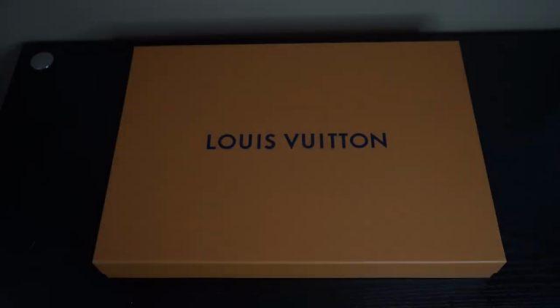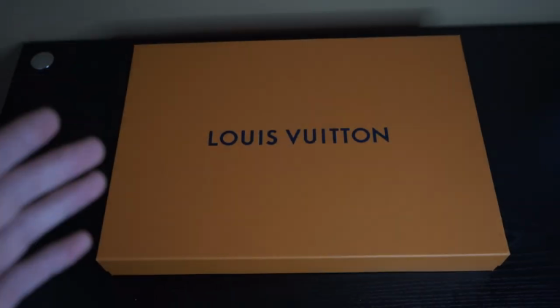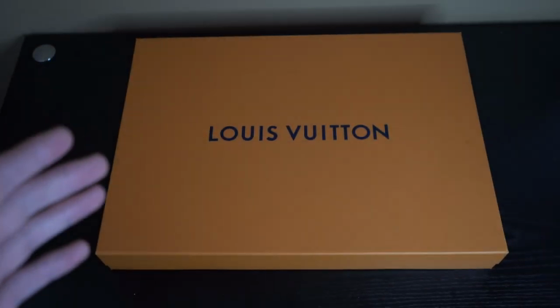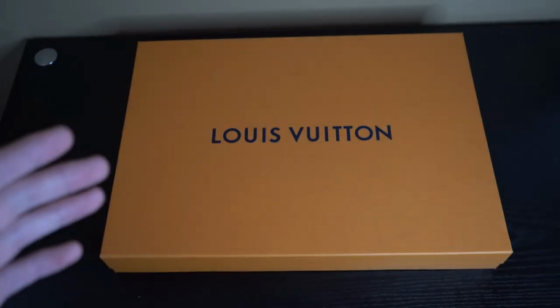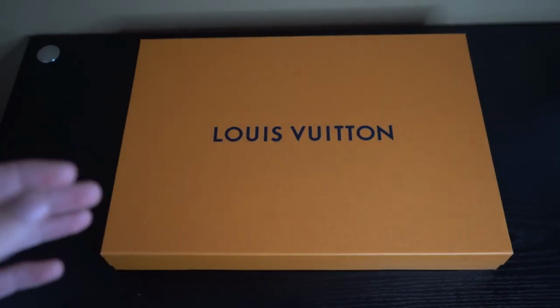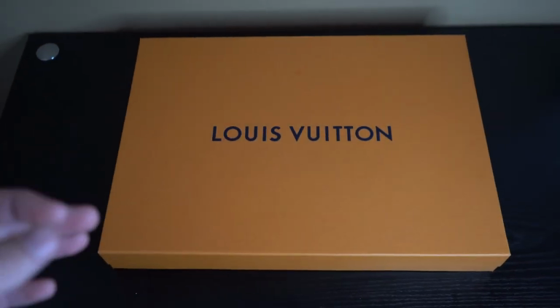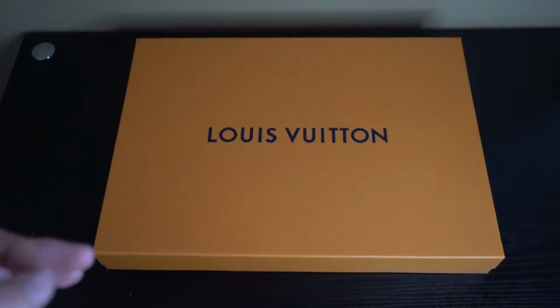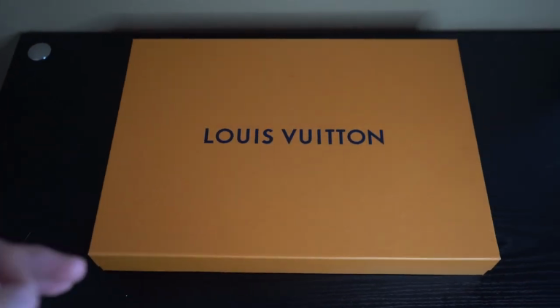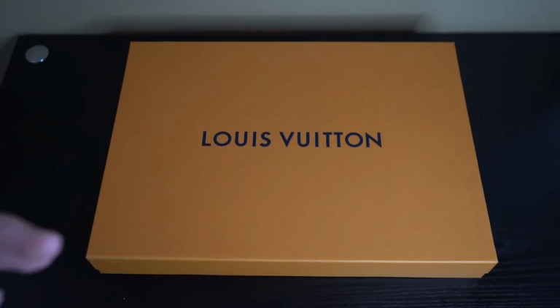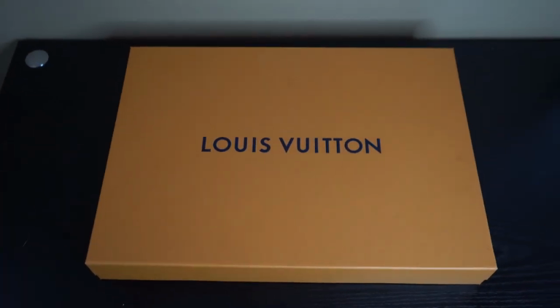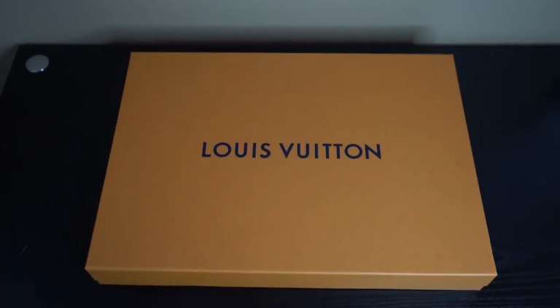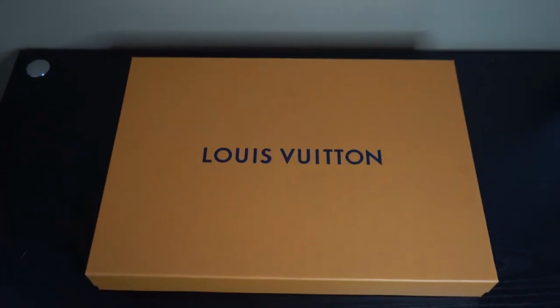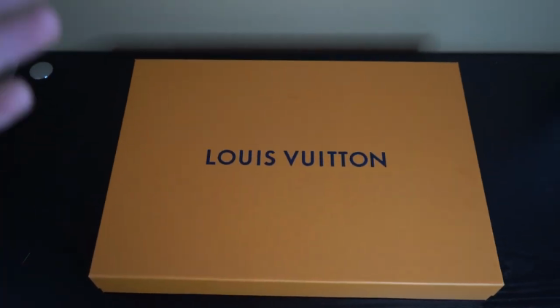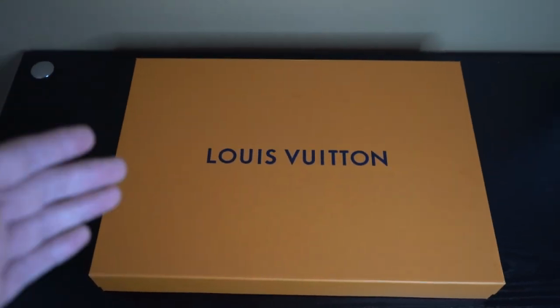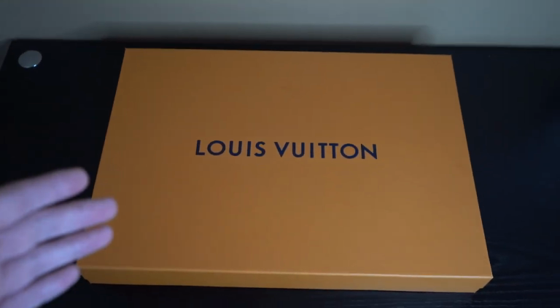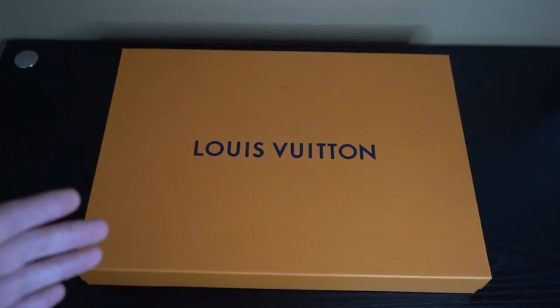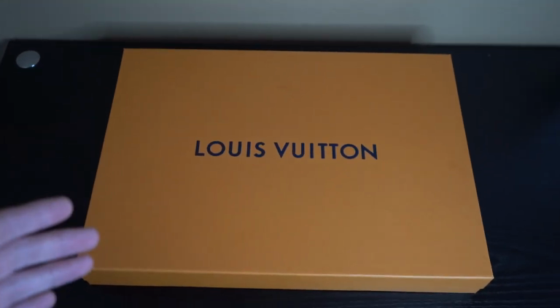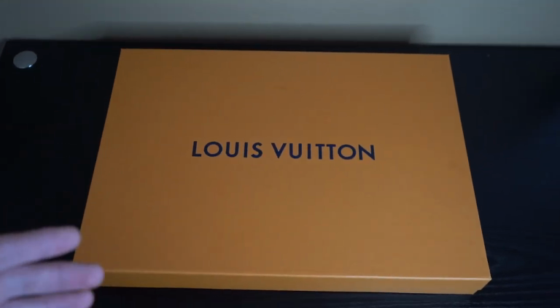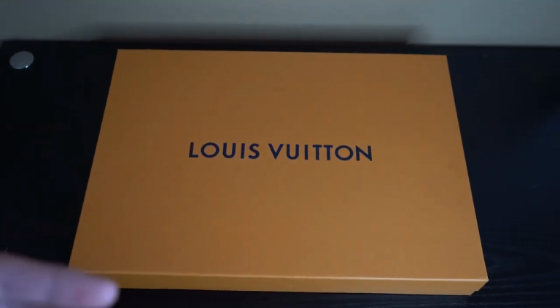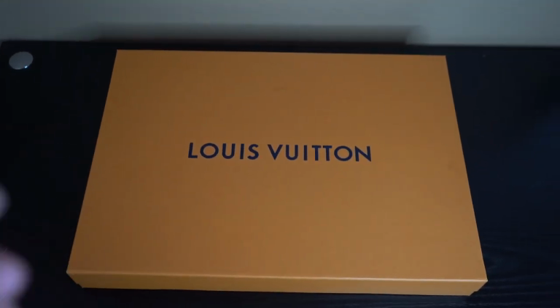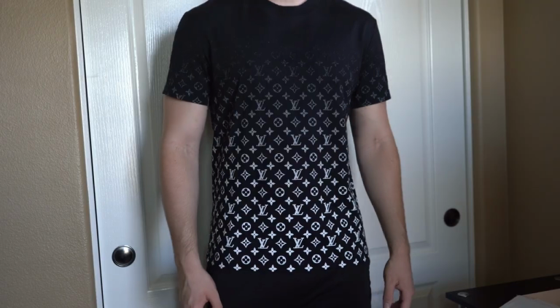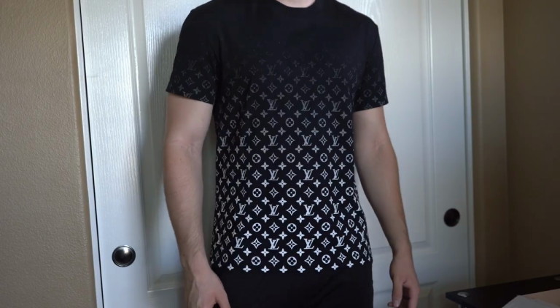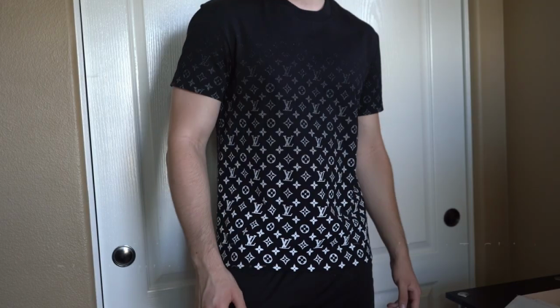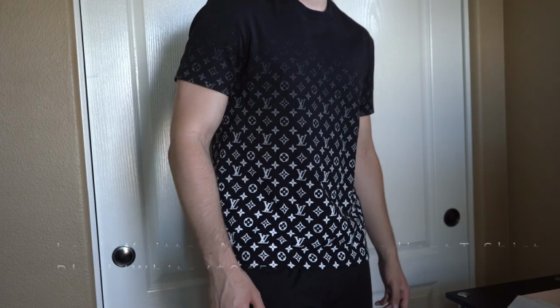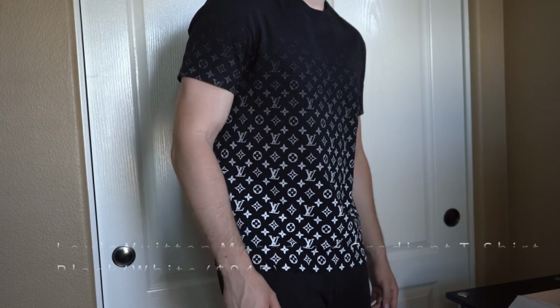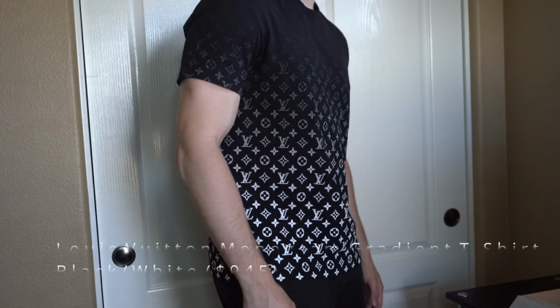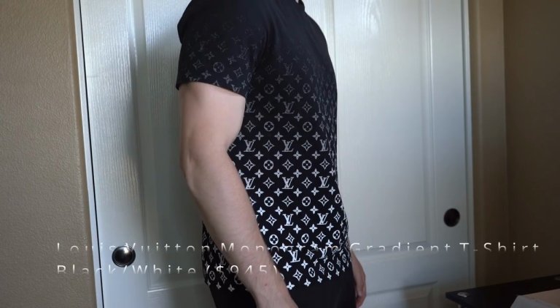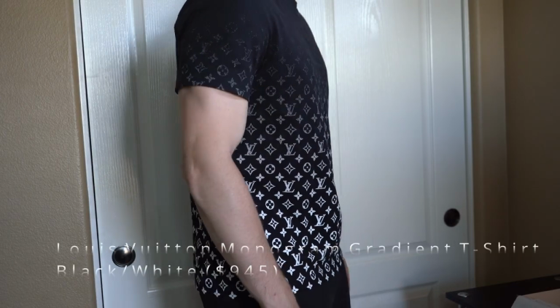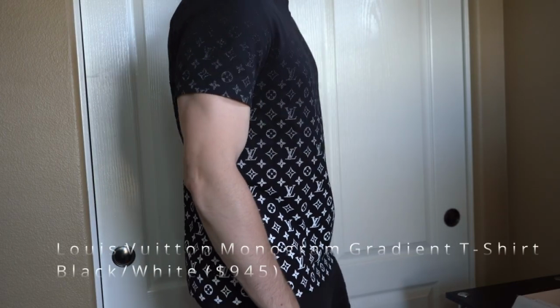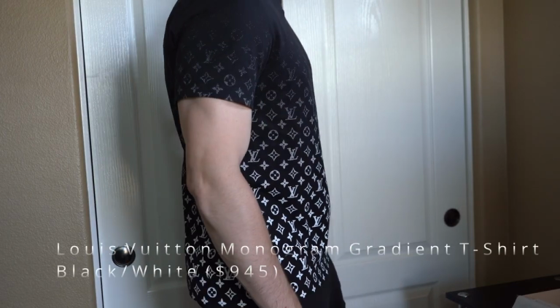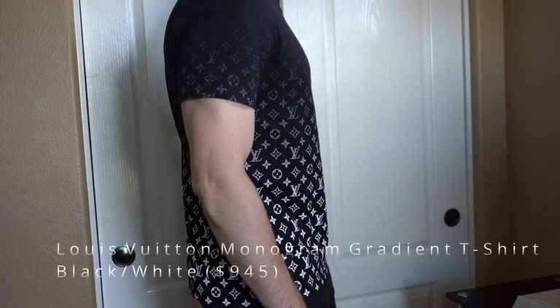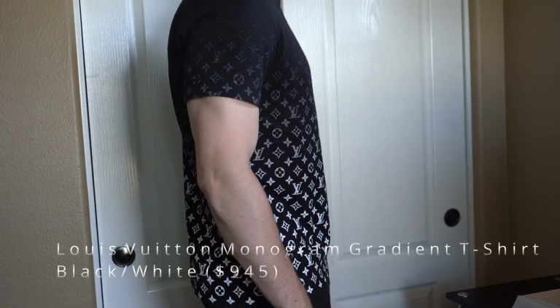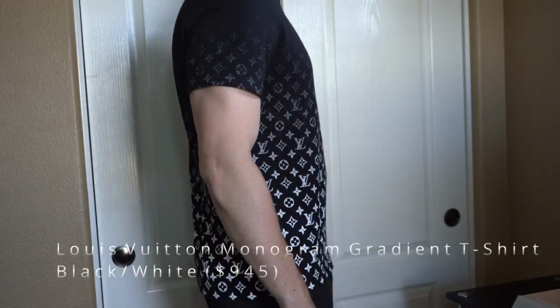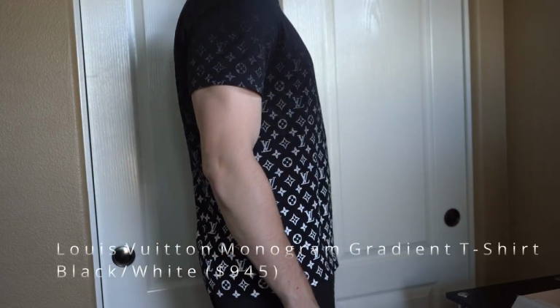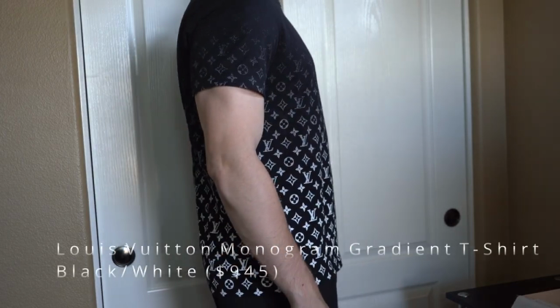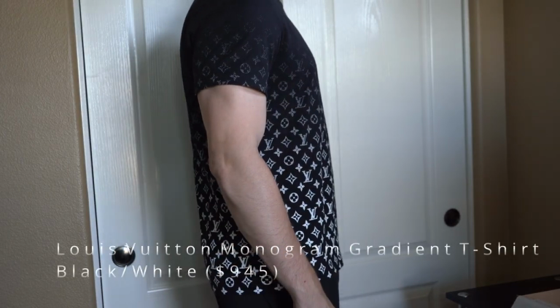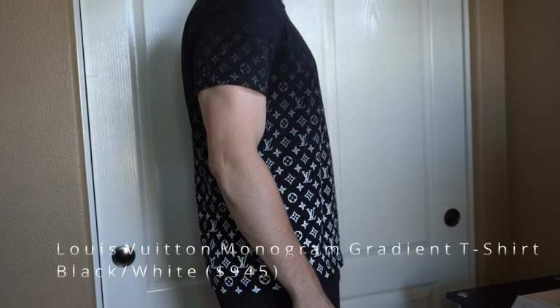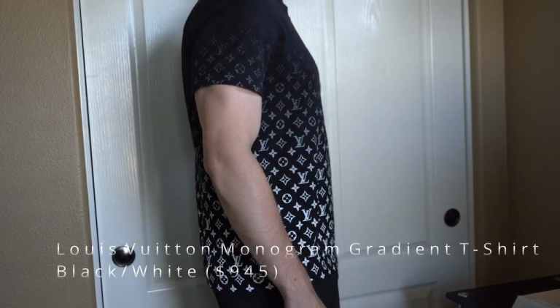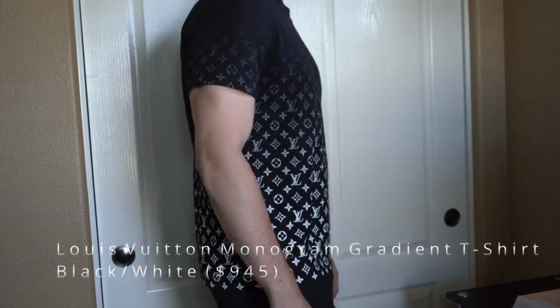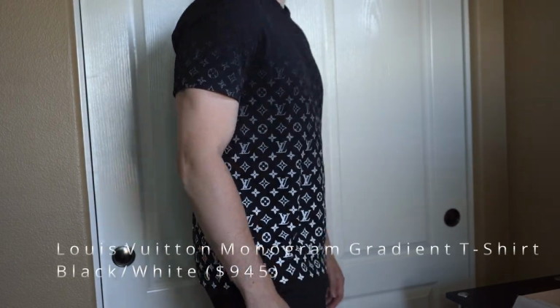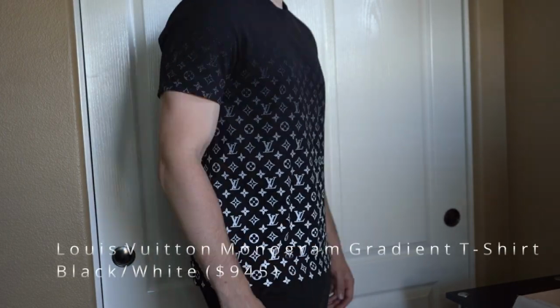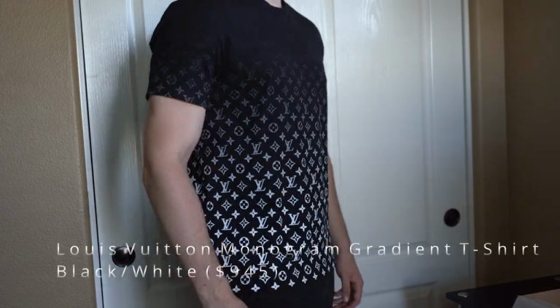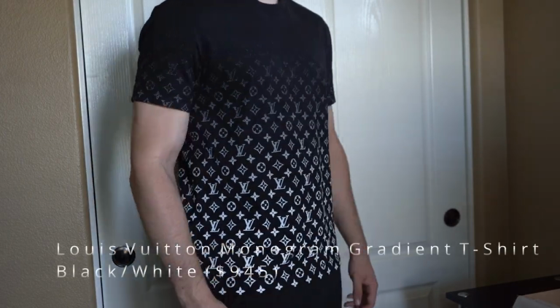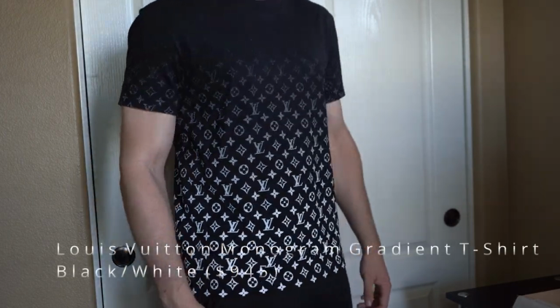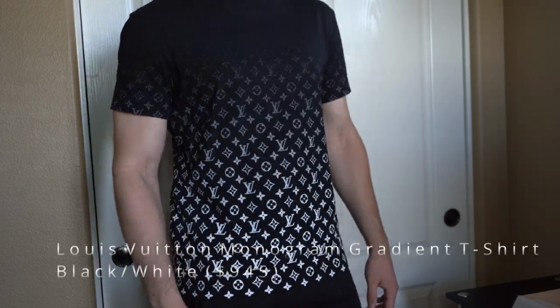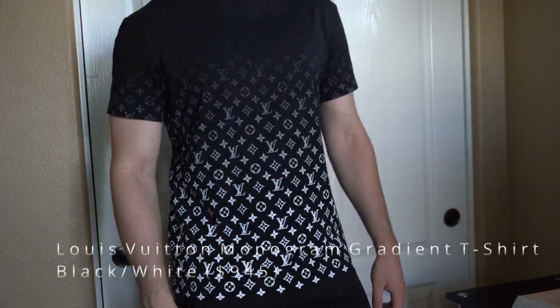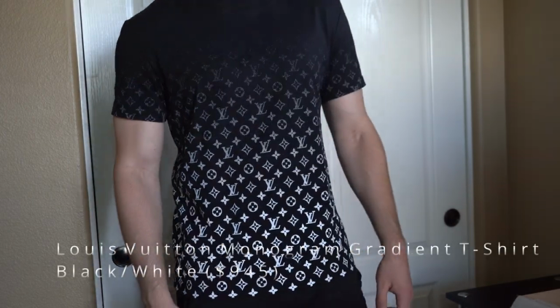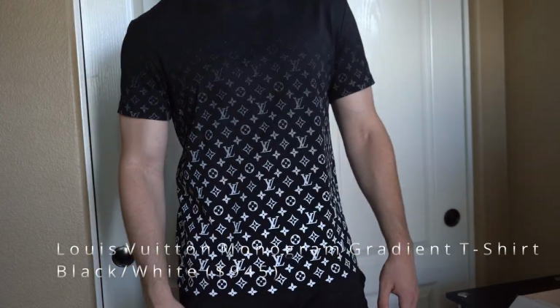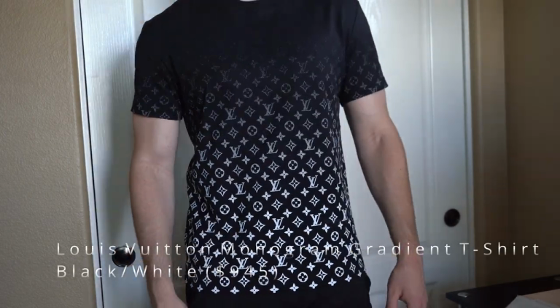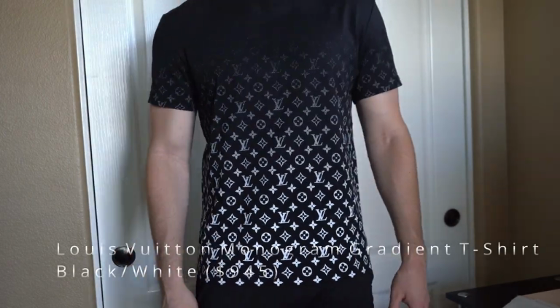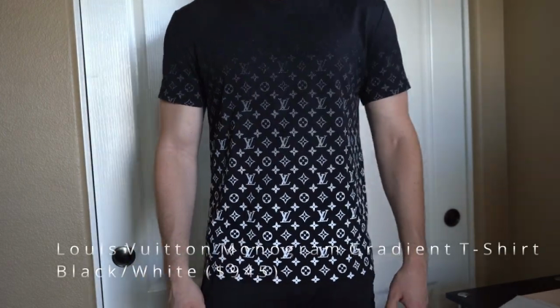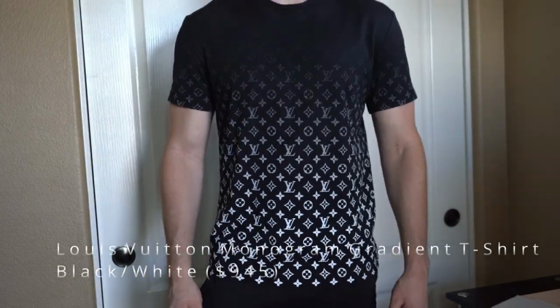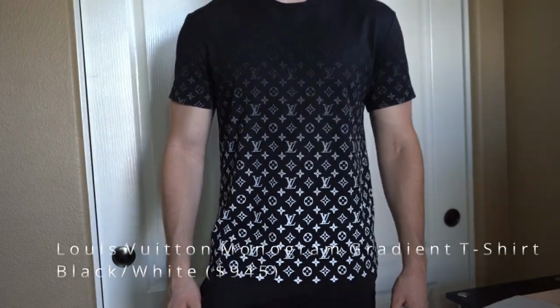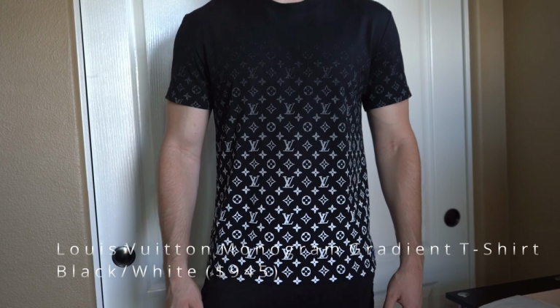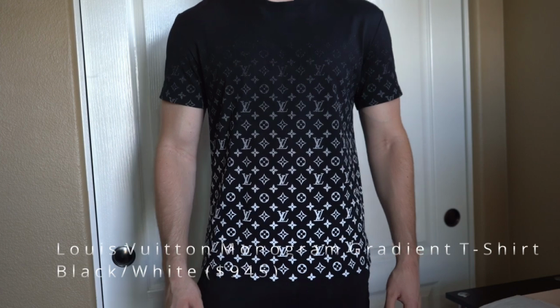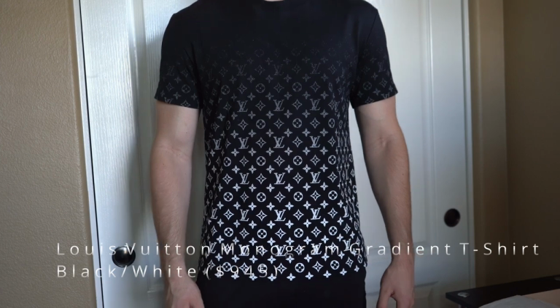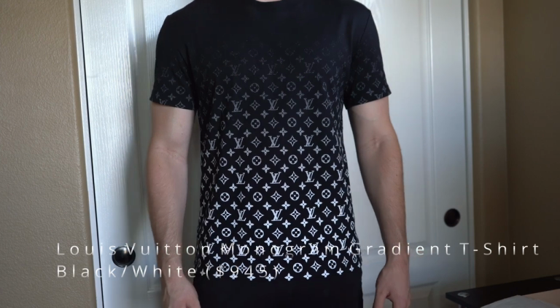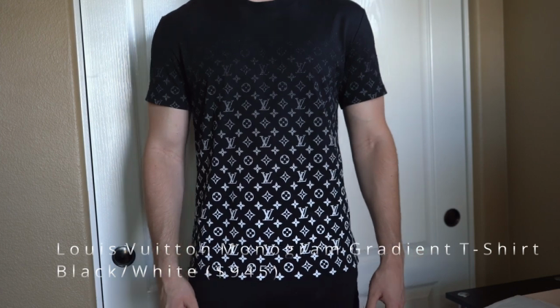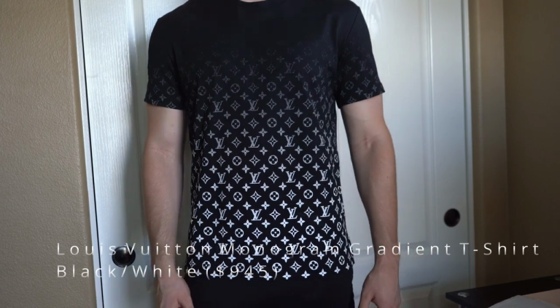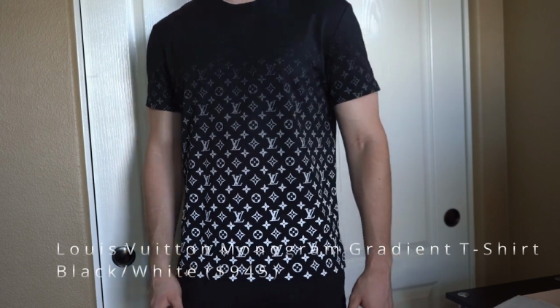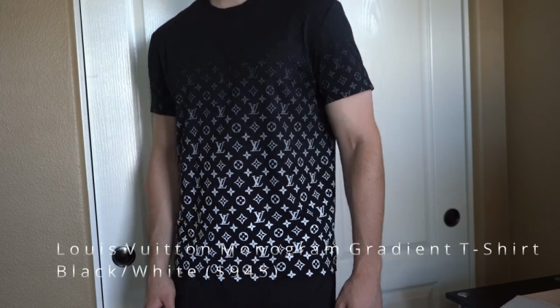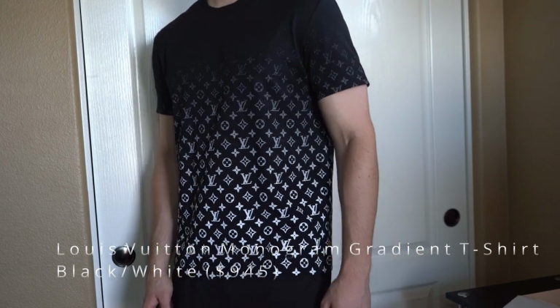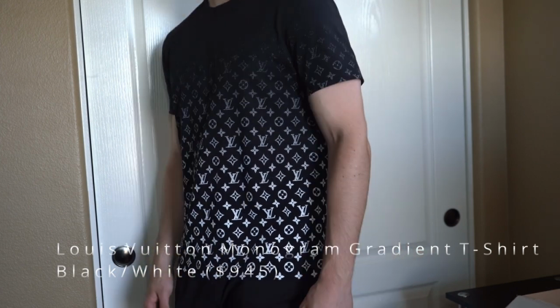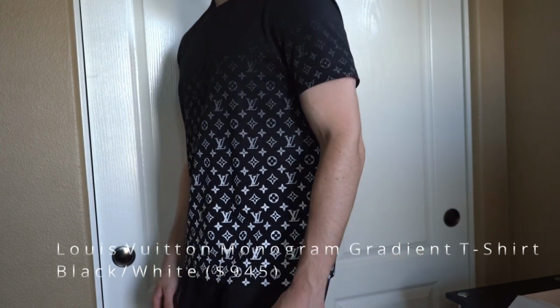What's going on guys, my name is Connor and today I have a review for you on the Louis Vuitton monogram gradient t-shirt. I'll be breaking down all the details of this t-shirt as well as trying it on.